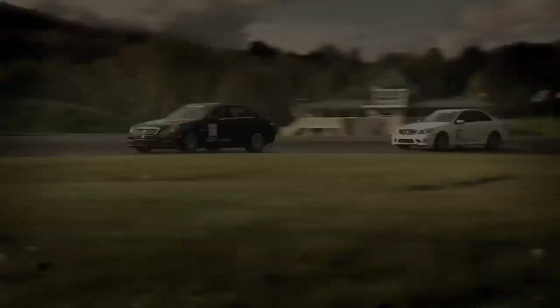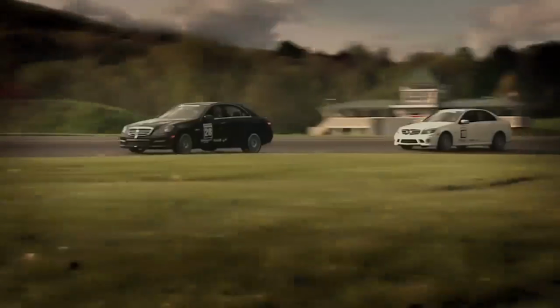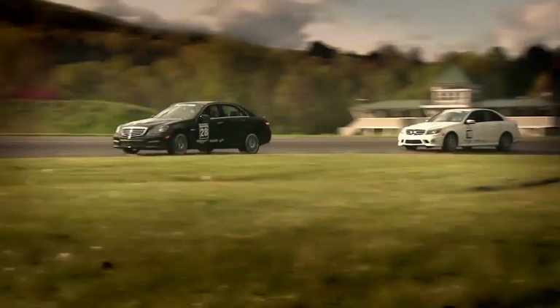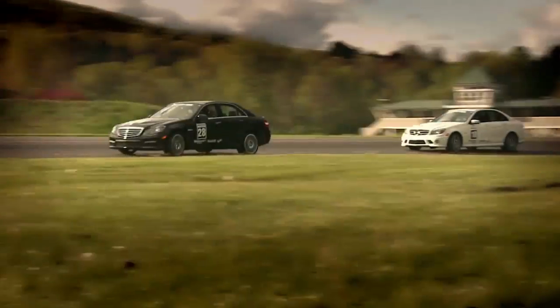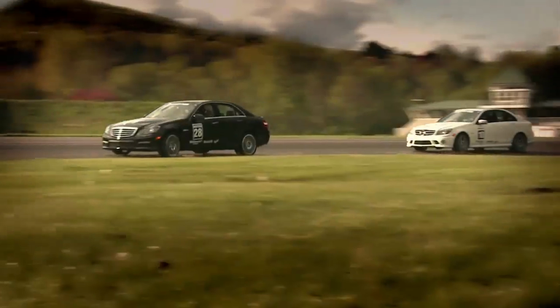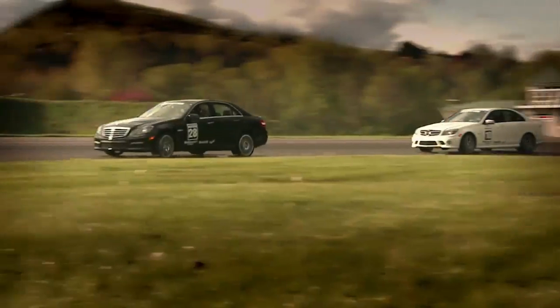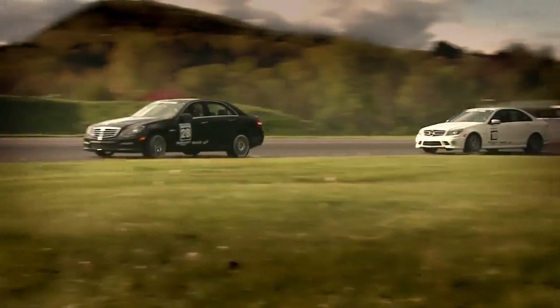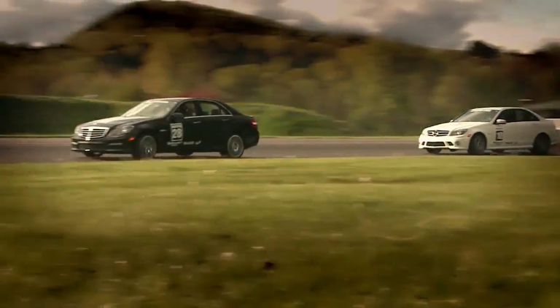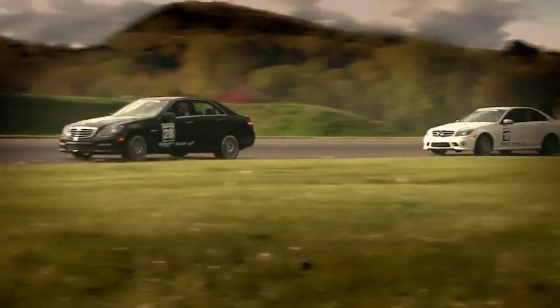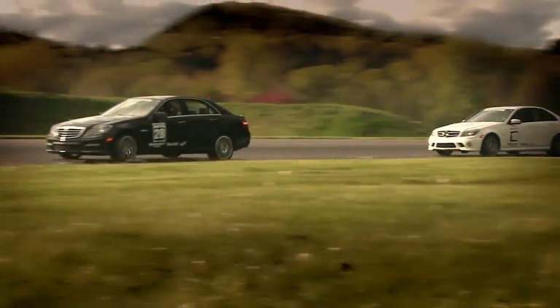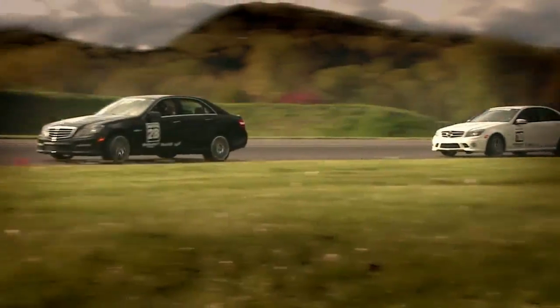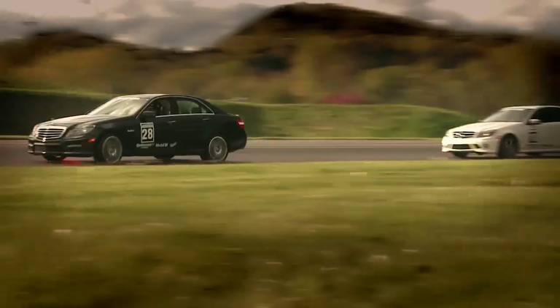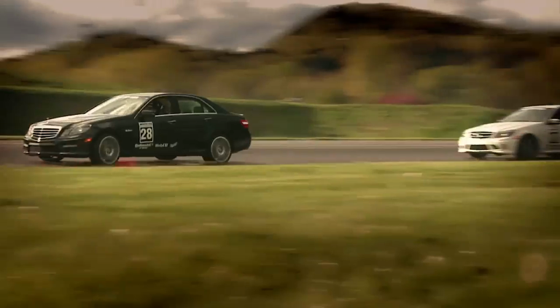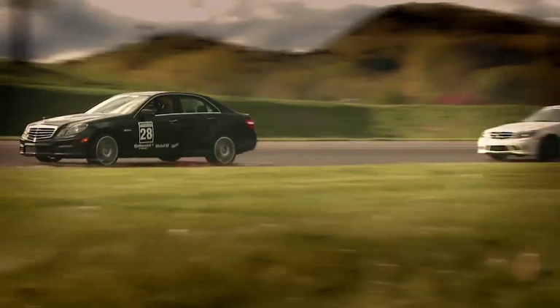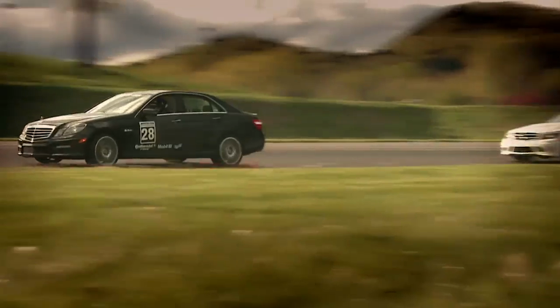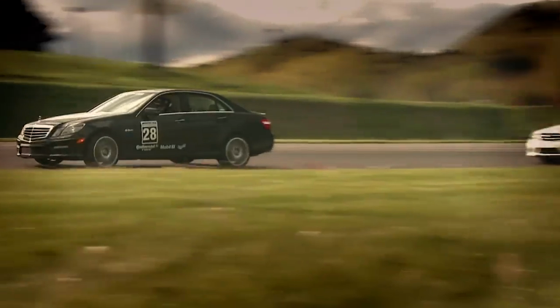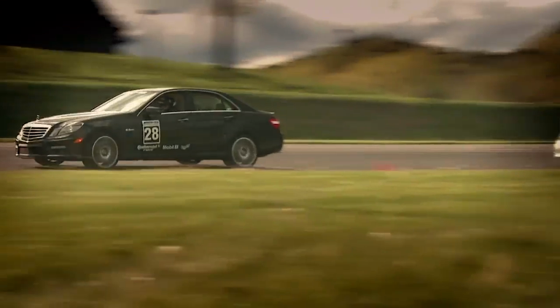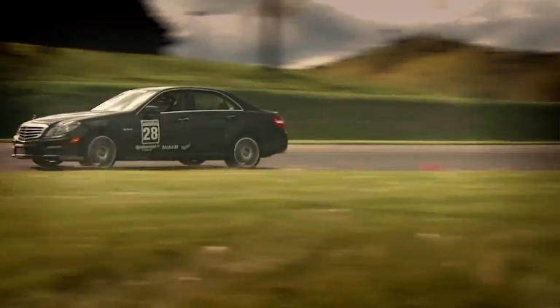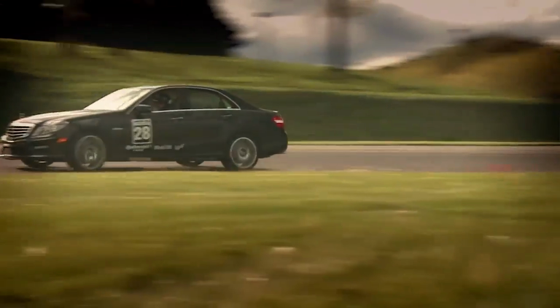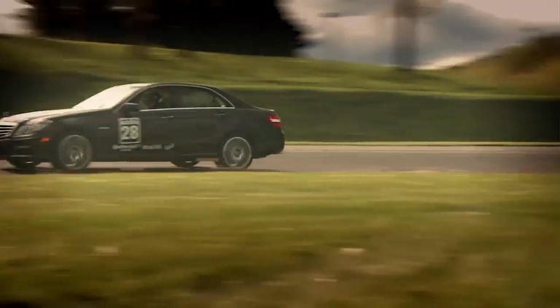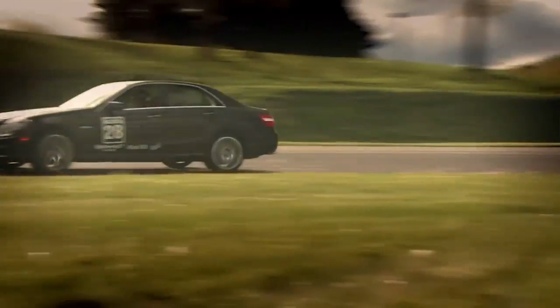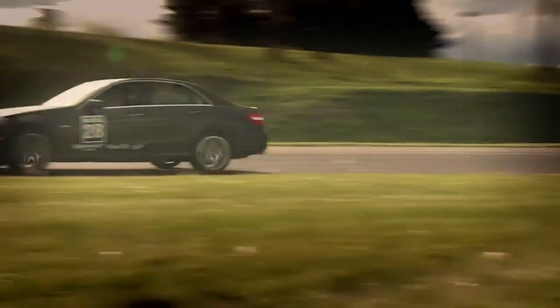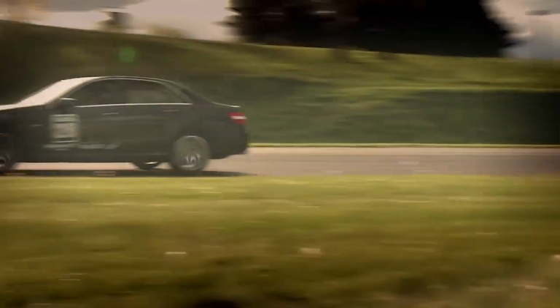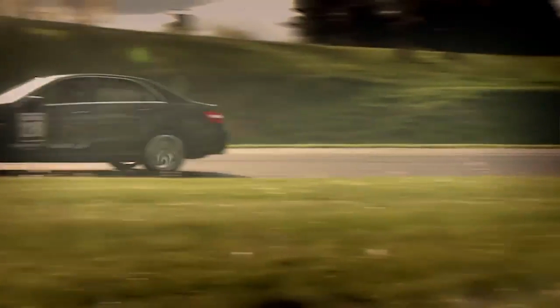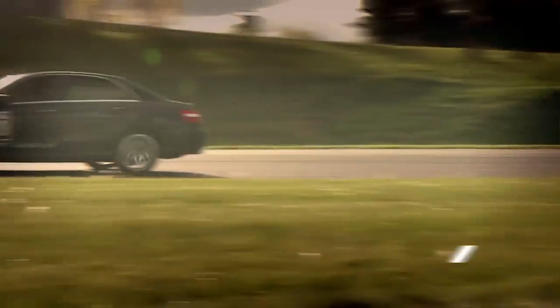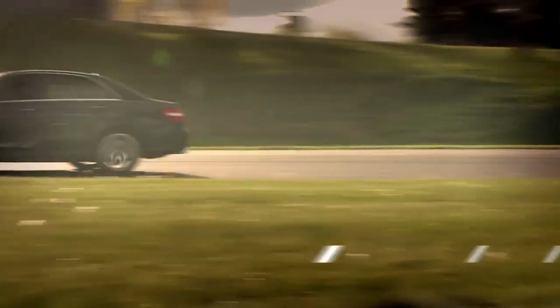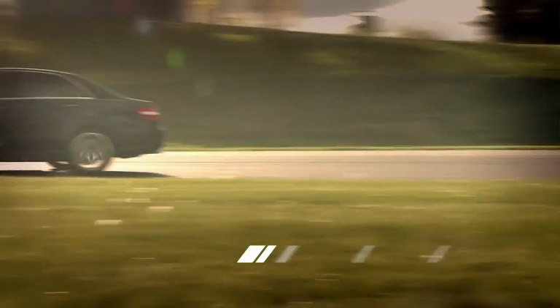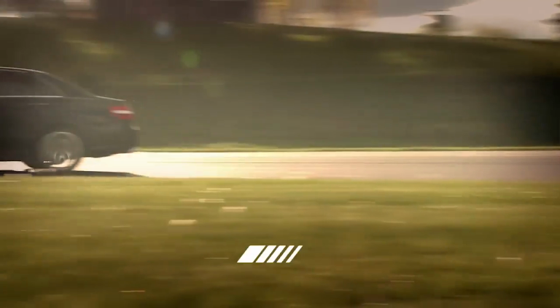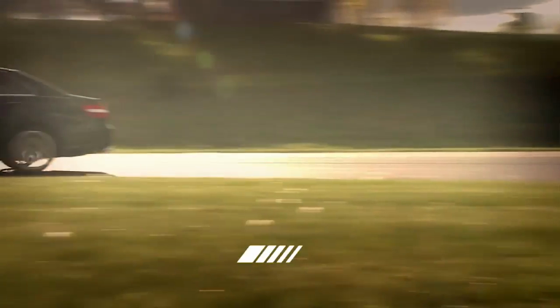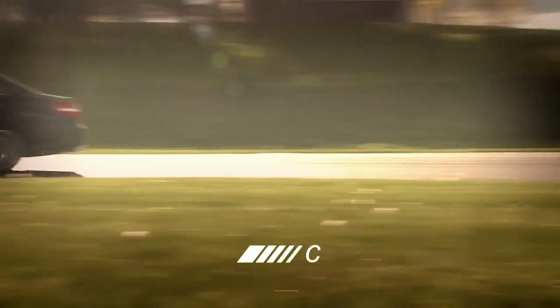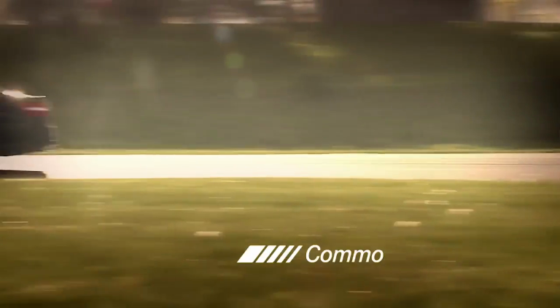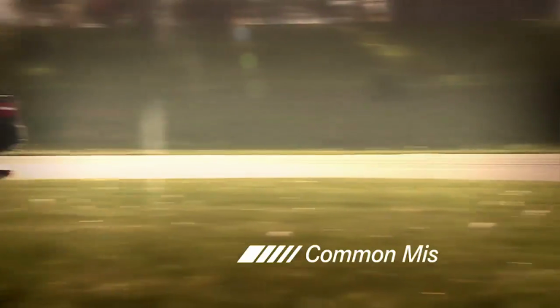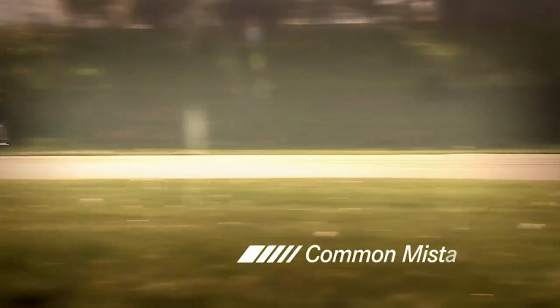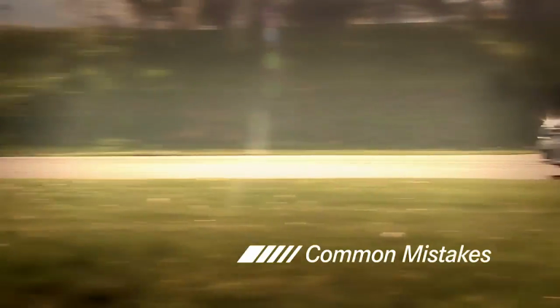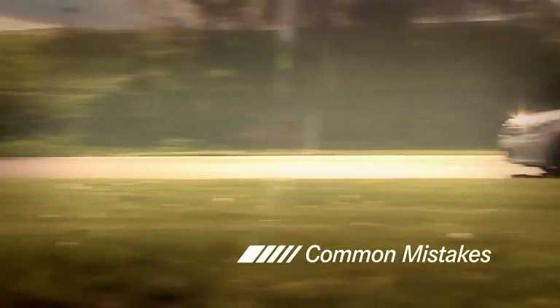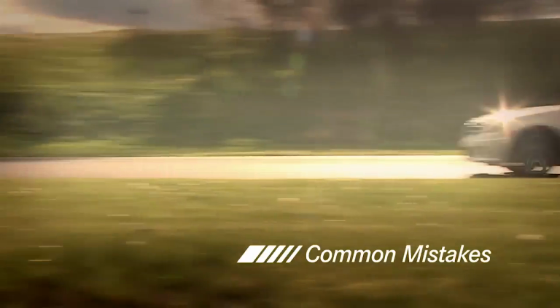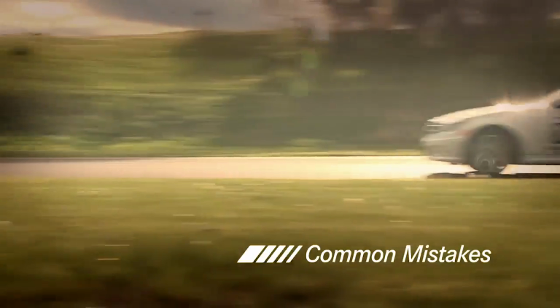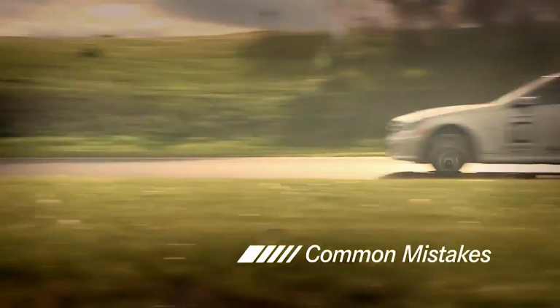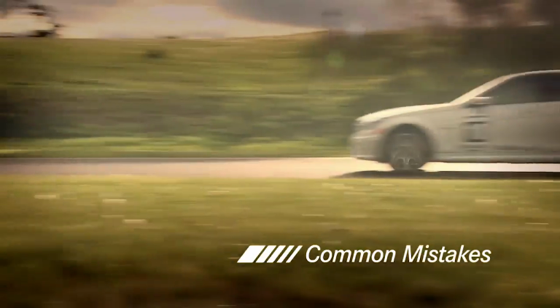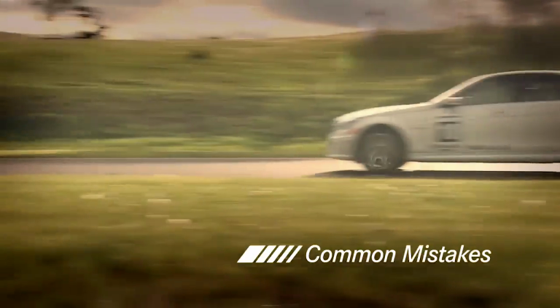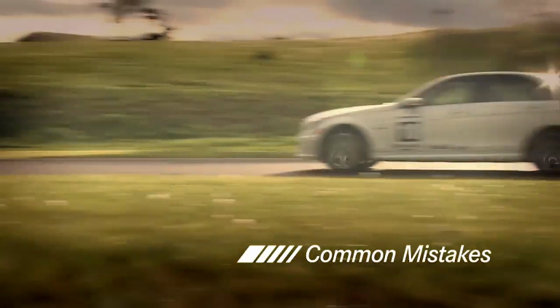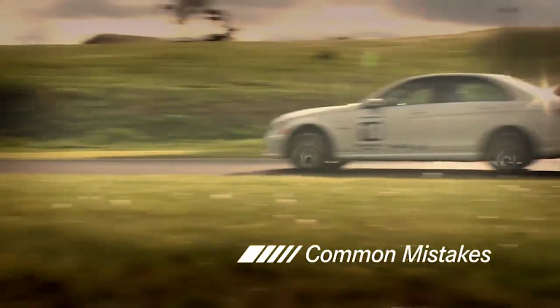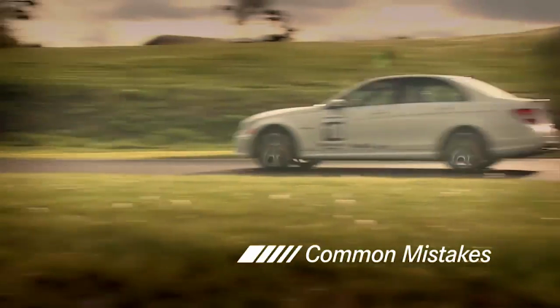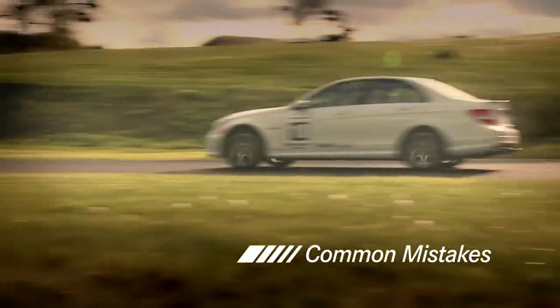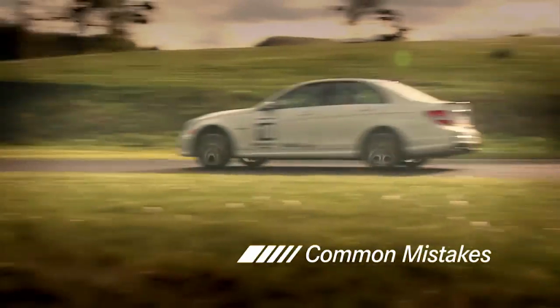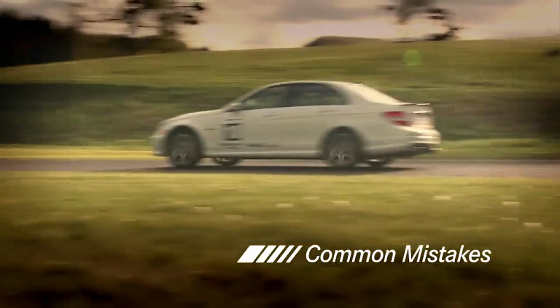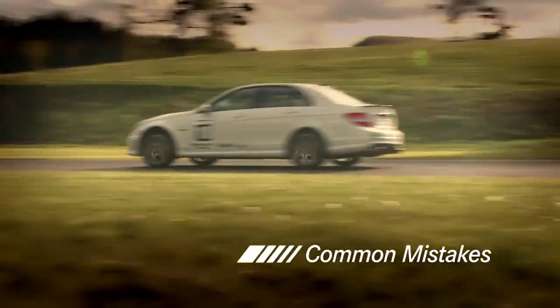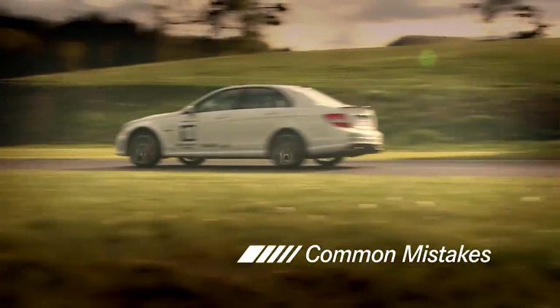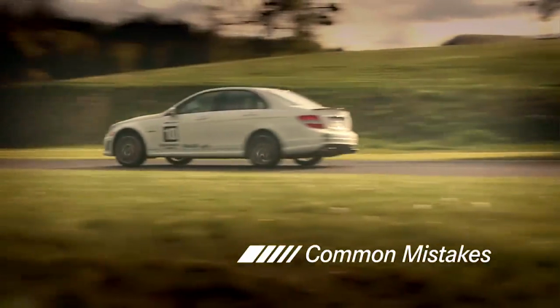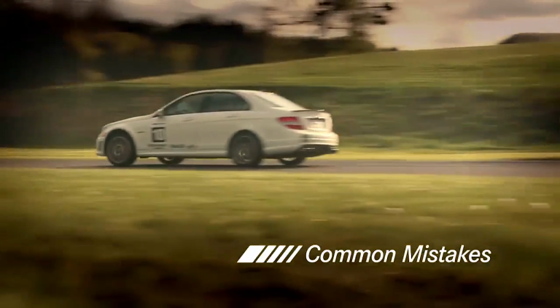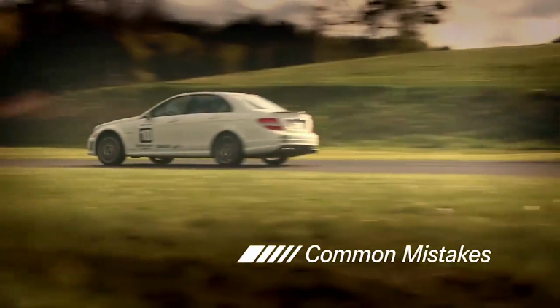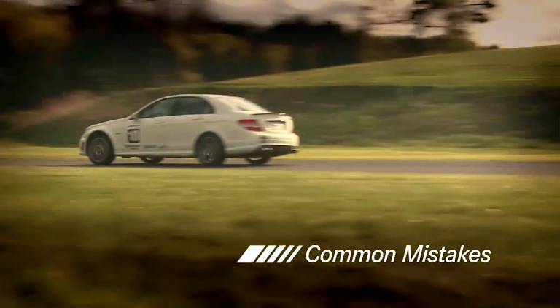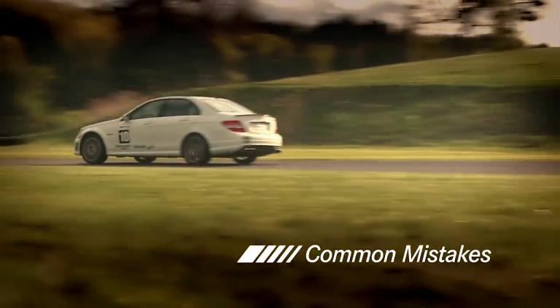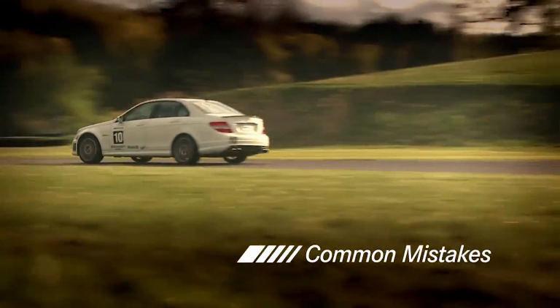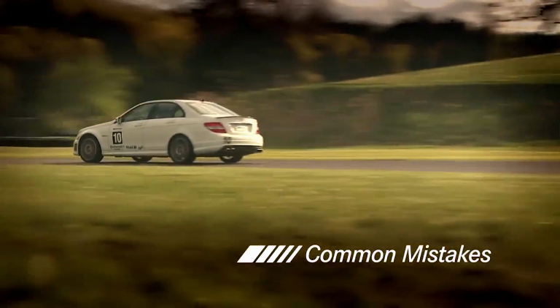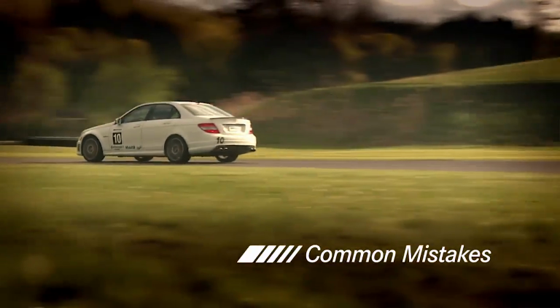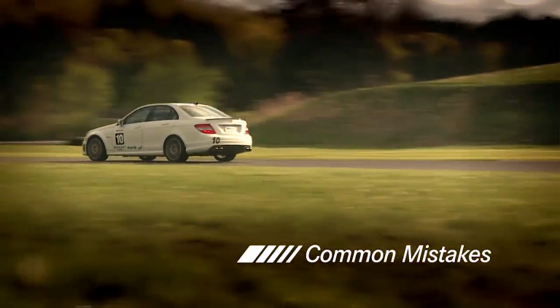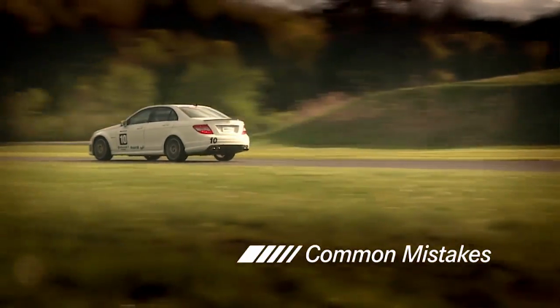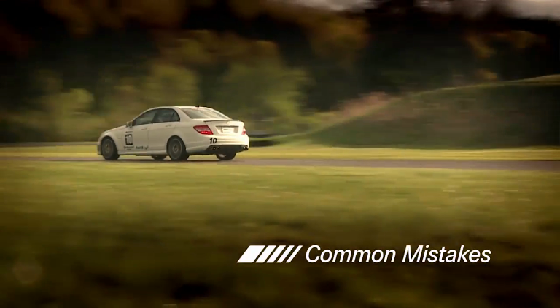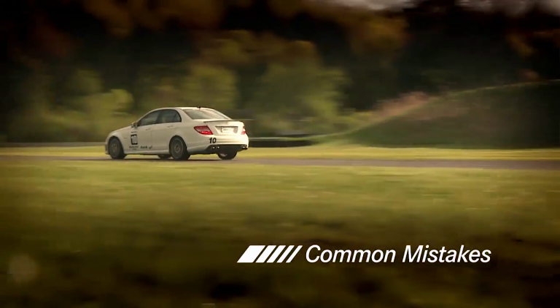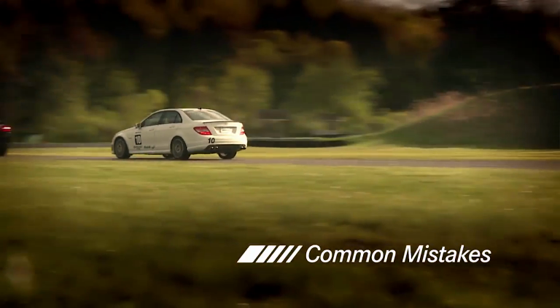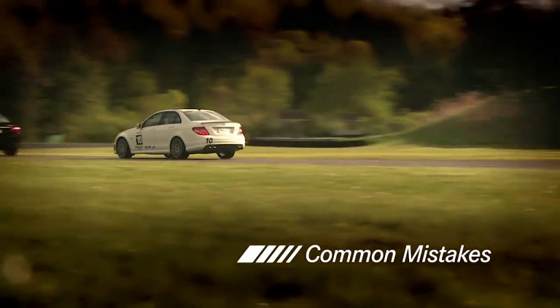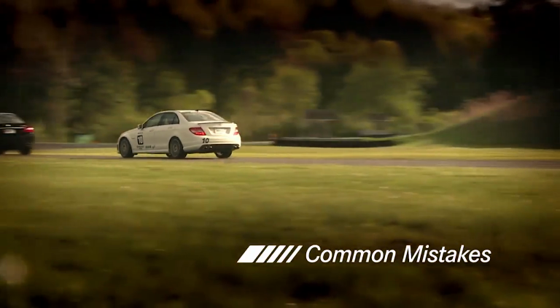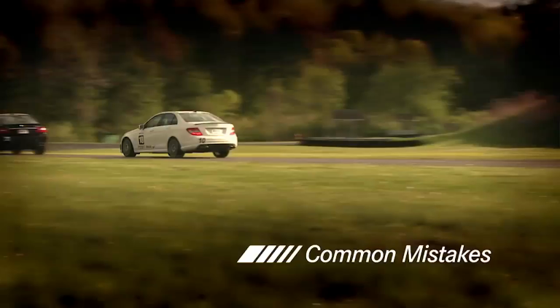To demonstrate lead follow, what we're going to do is go down the track and I'm going to follow a driver making some of the common mistakes that everyone makes when they're learning new line technique.